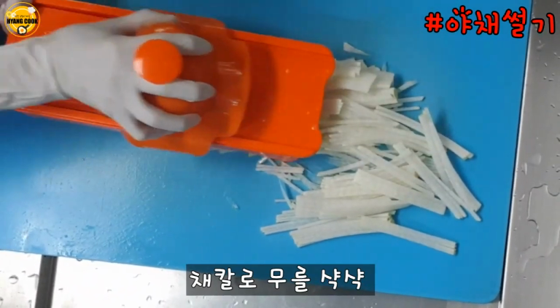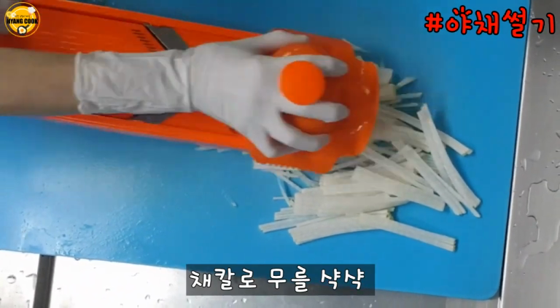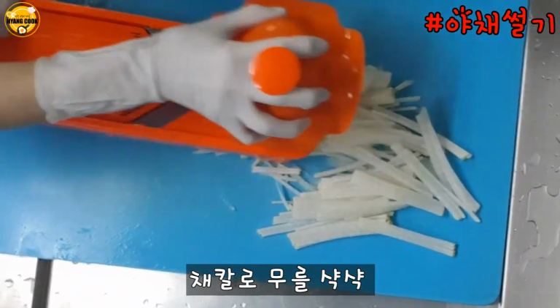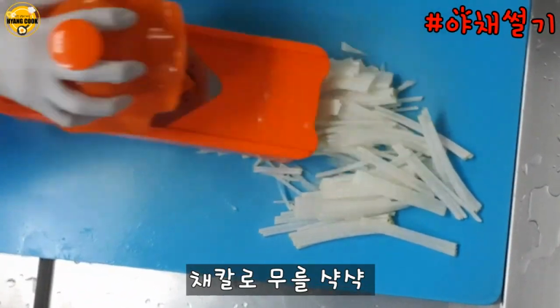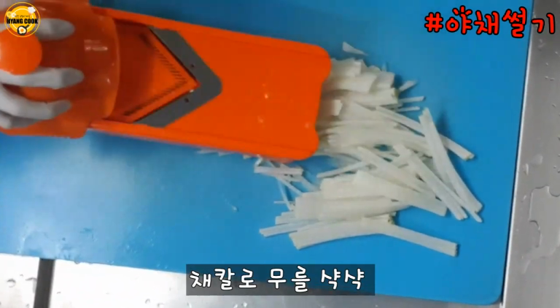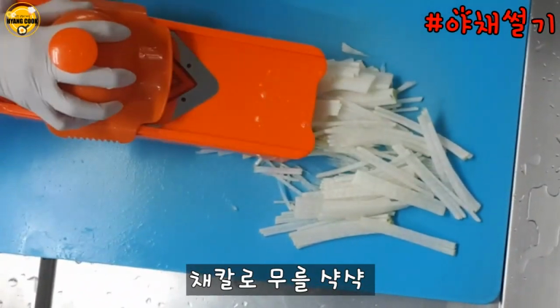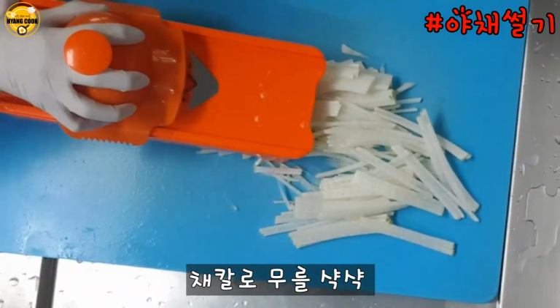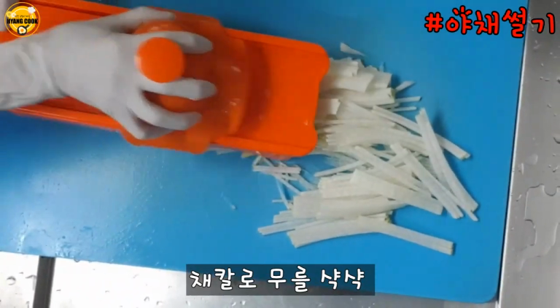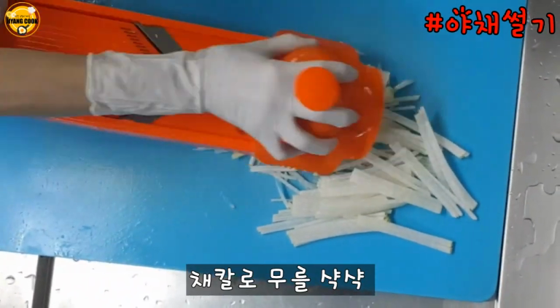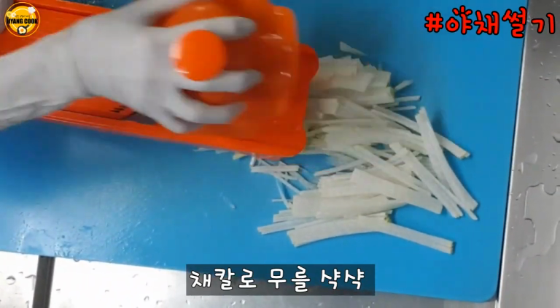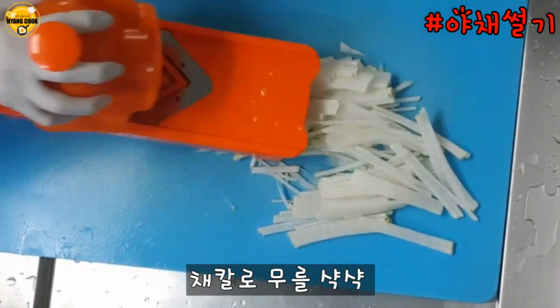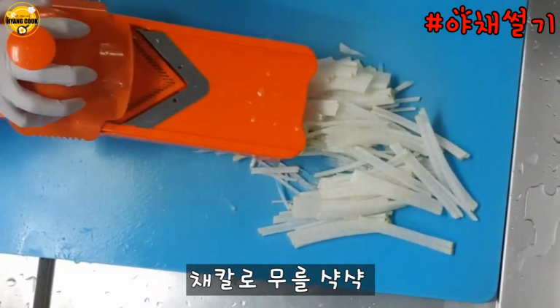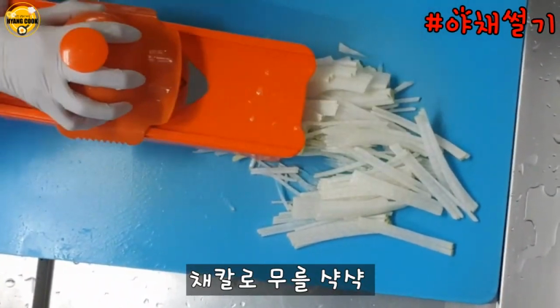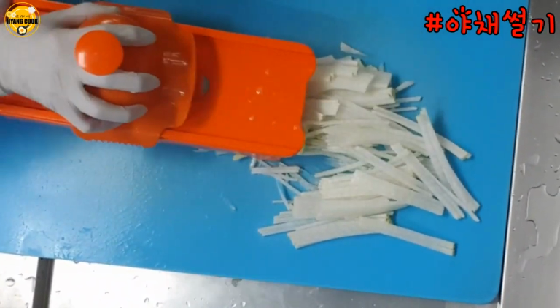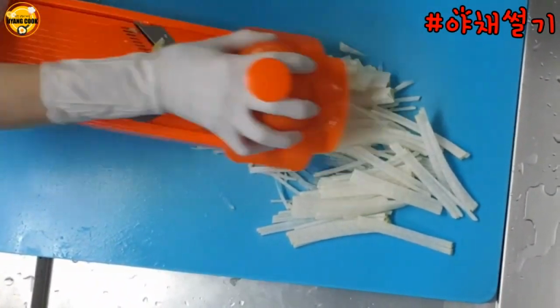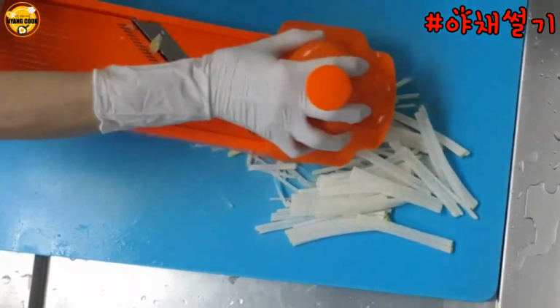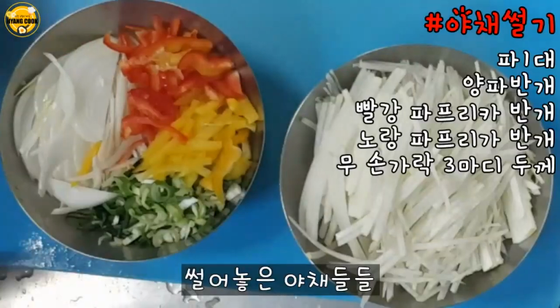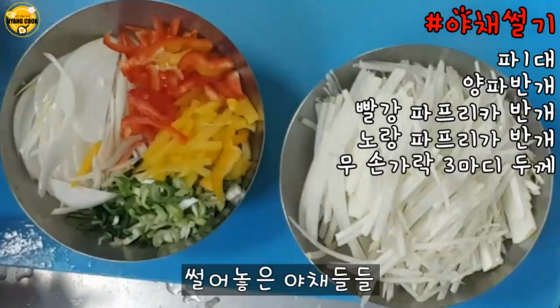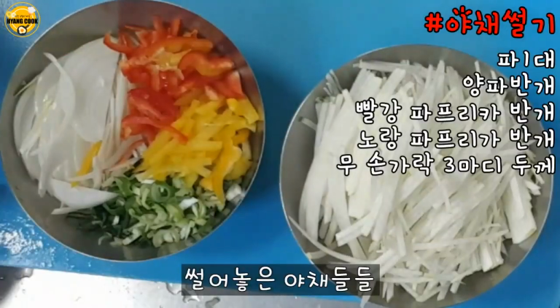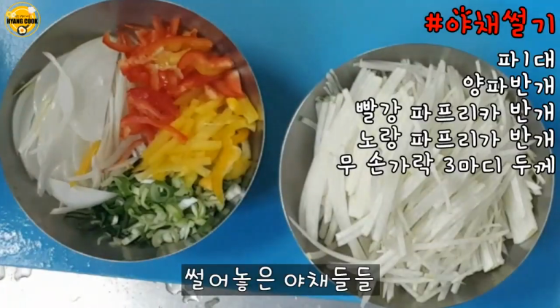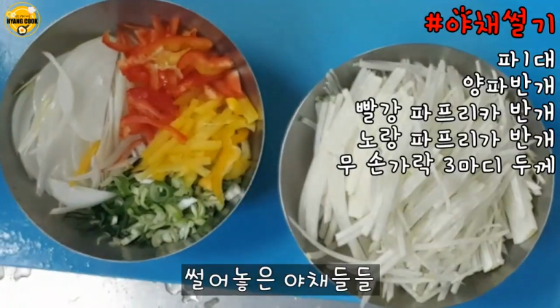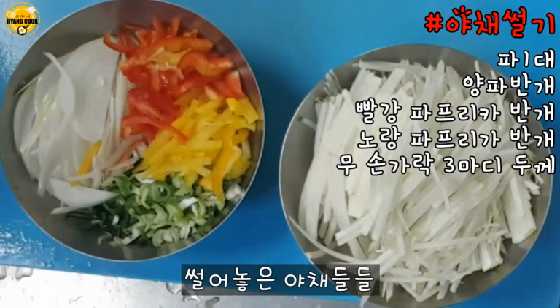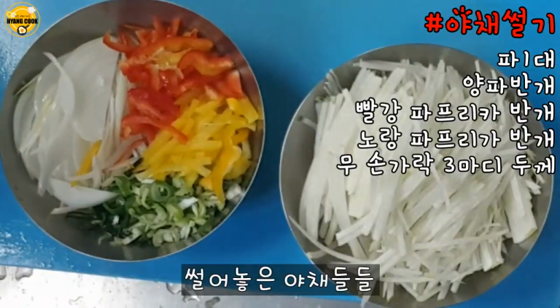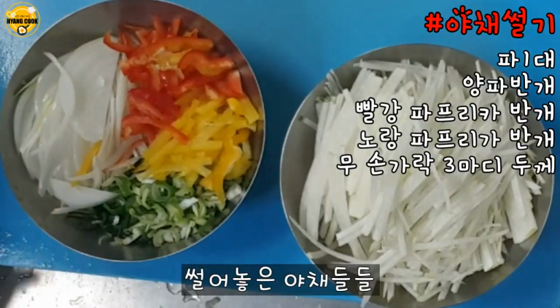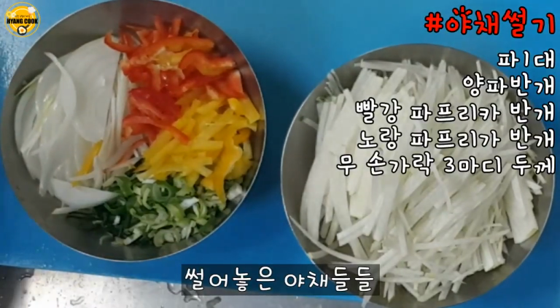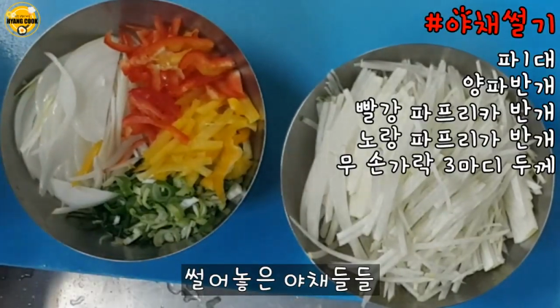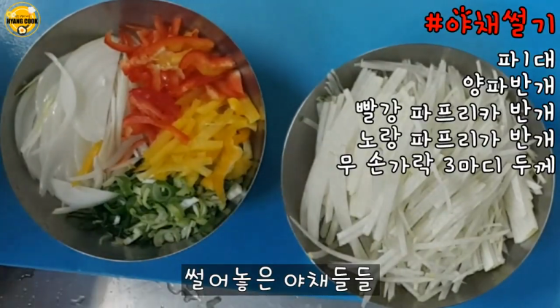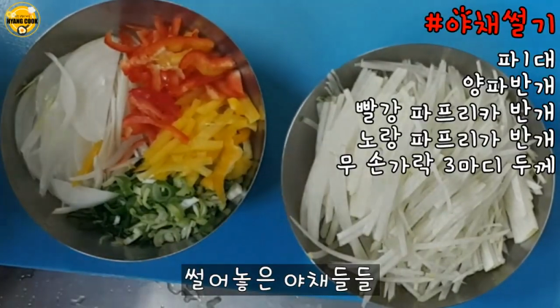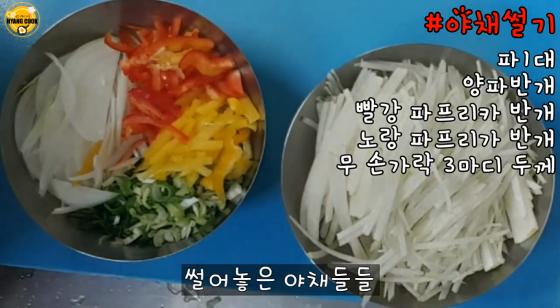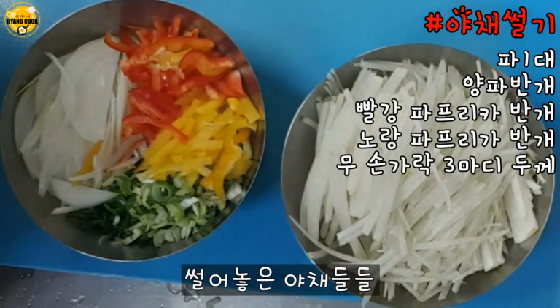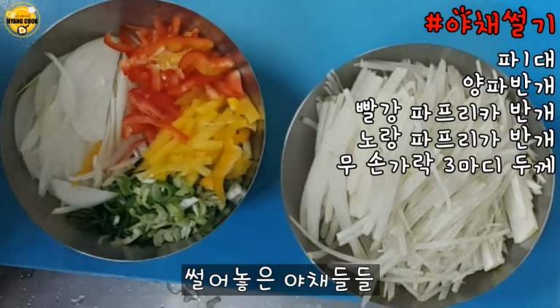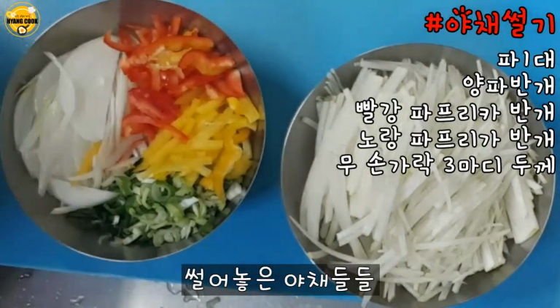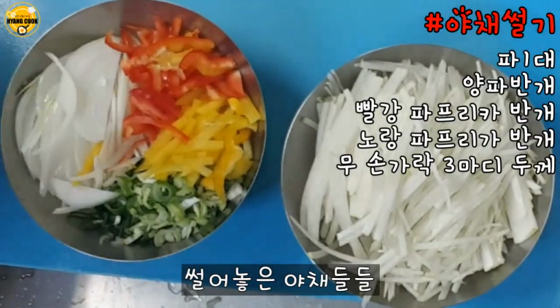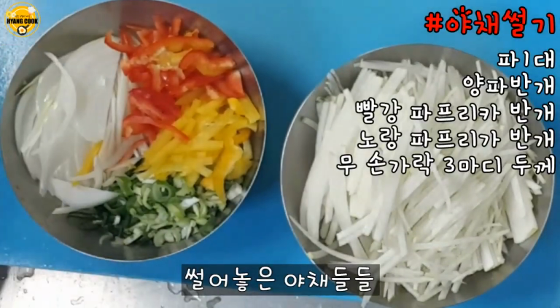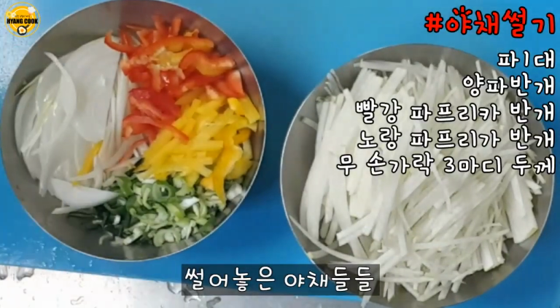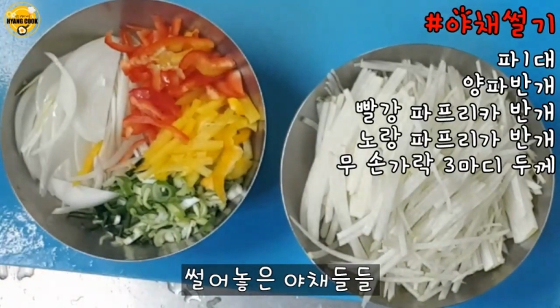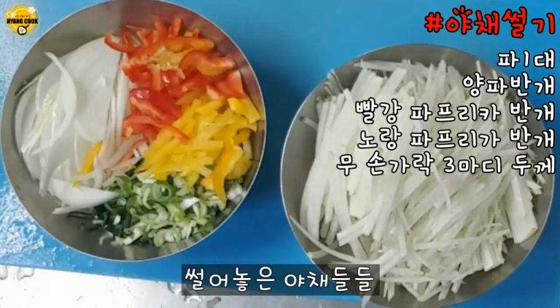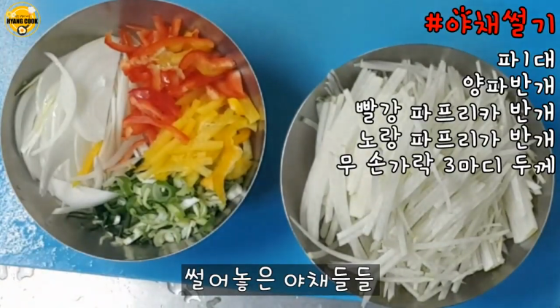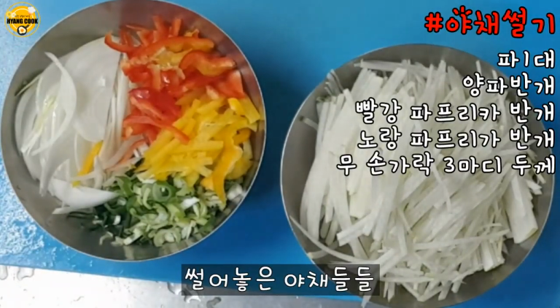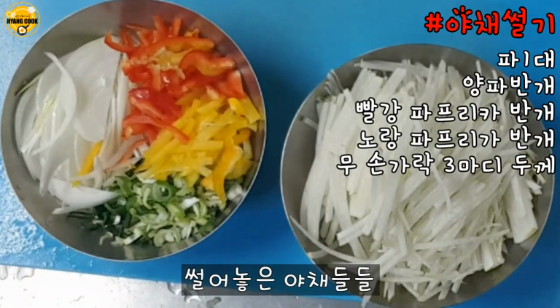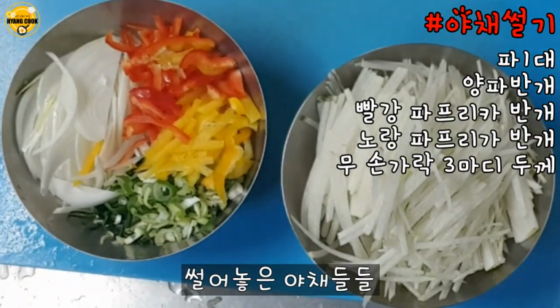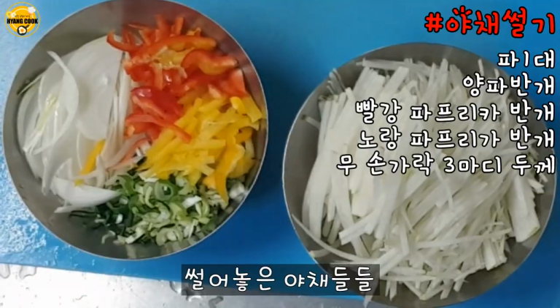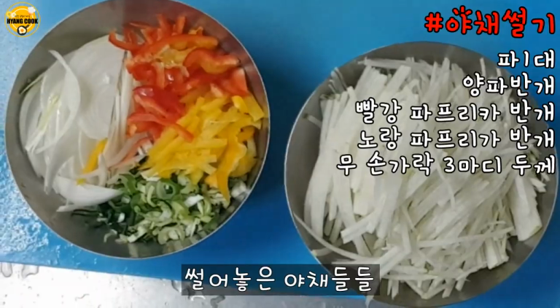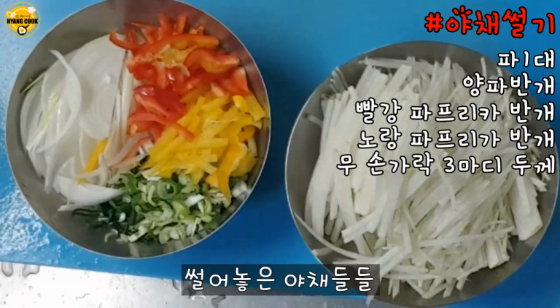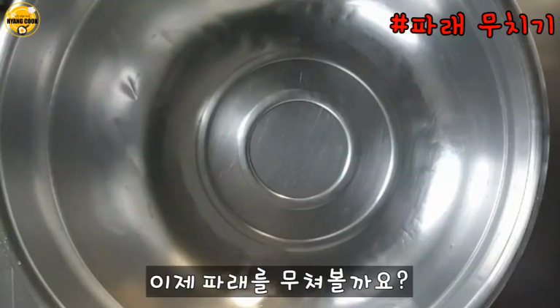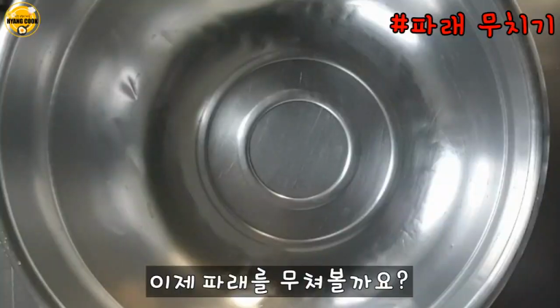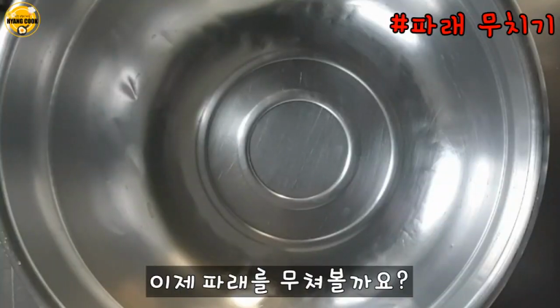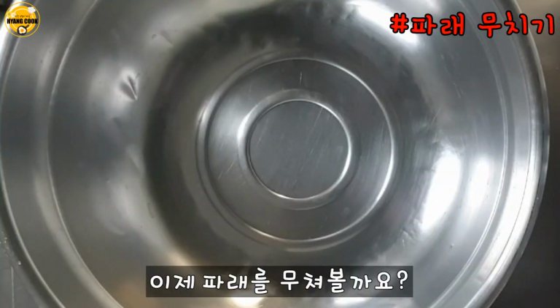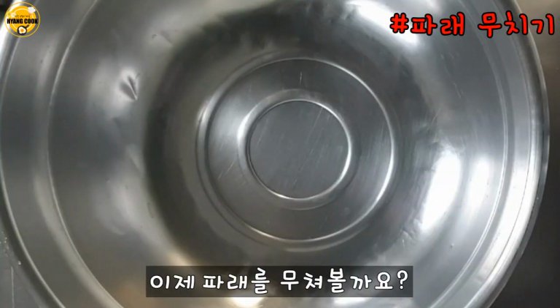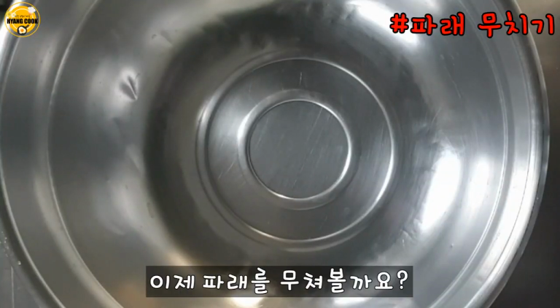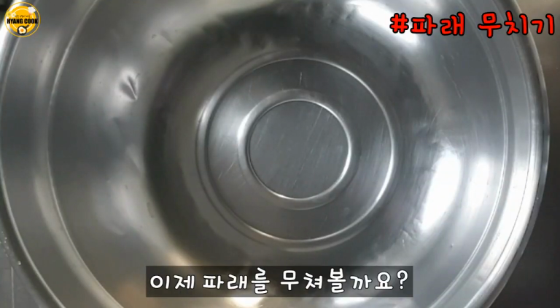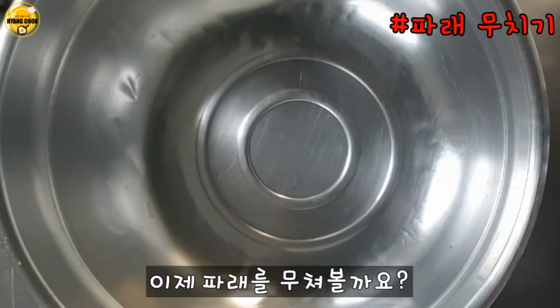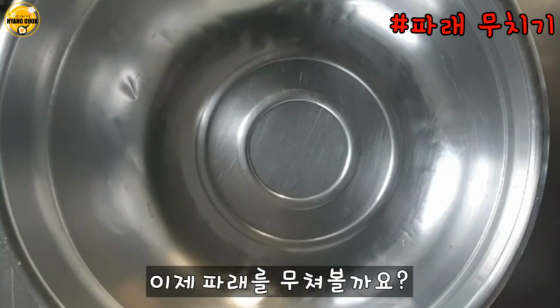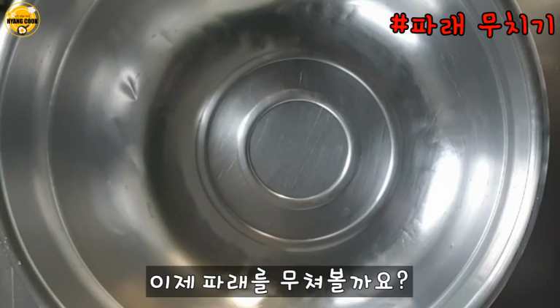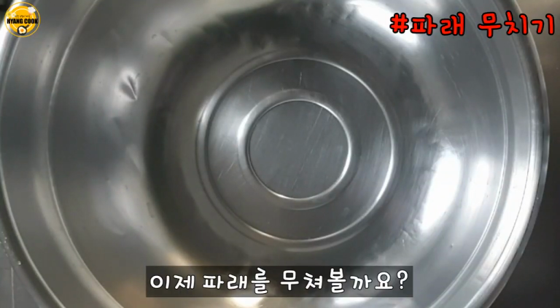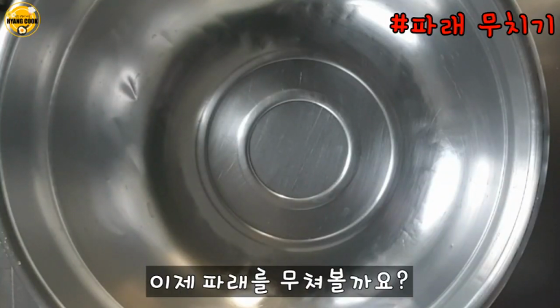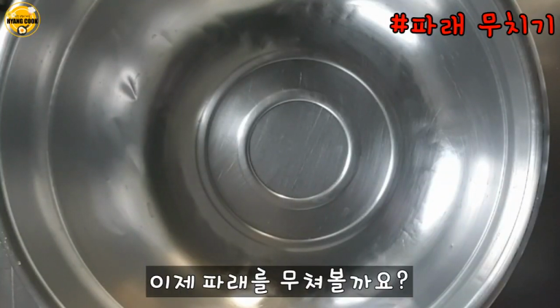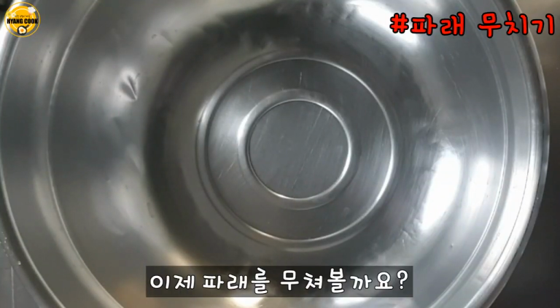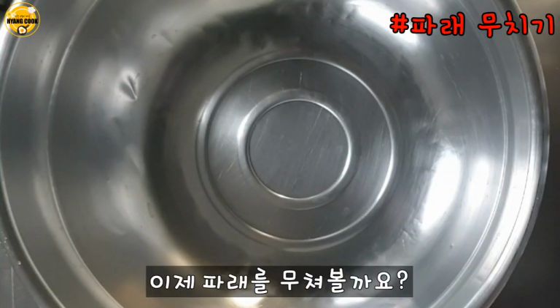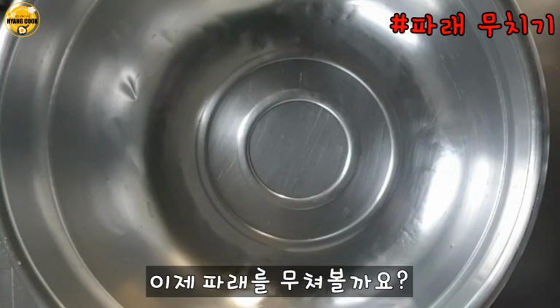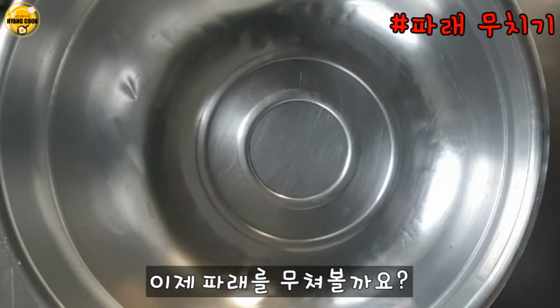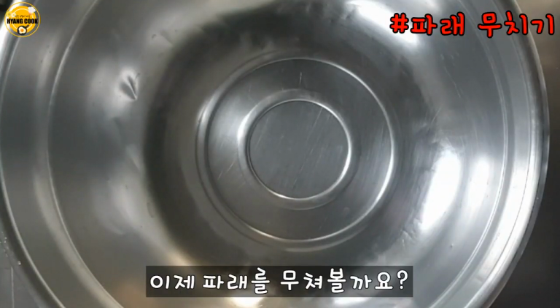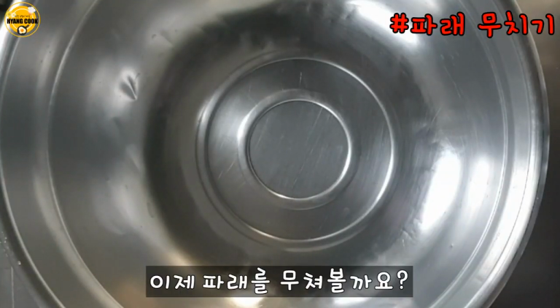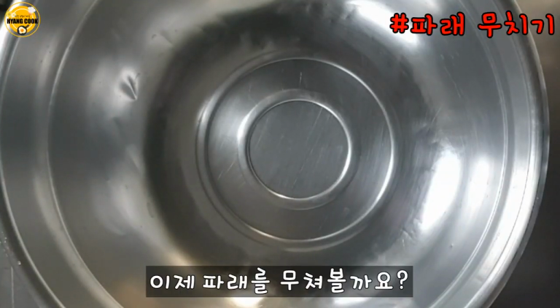The third one is ready for a pan. Let's make a pan. I'm going to heat this pan.